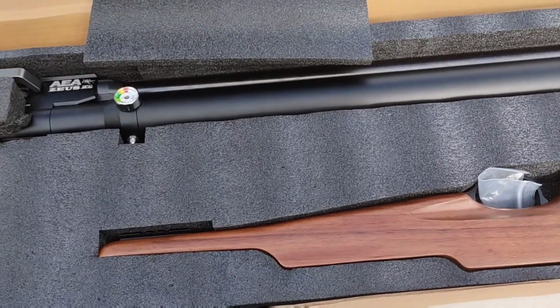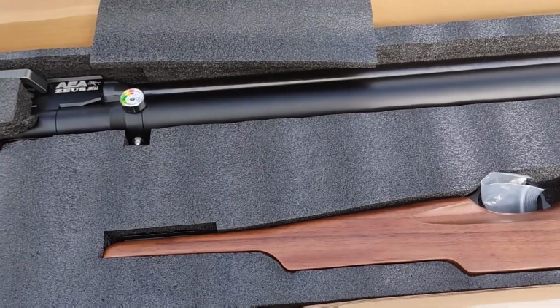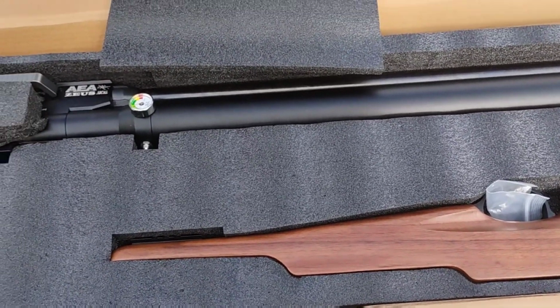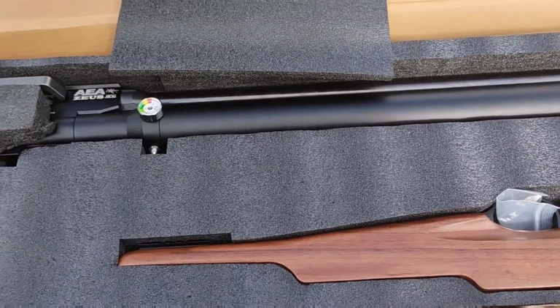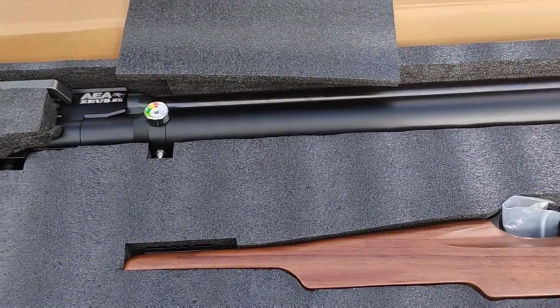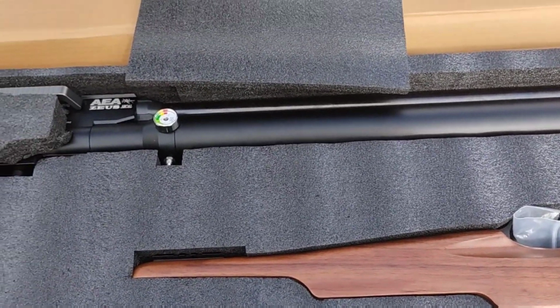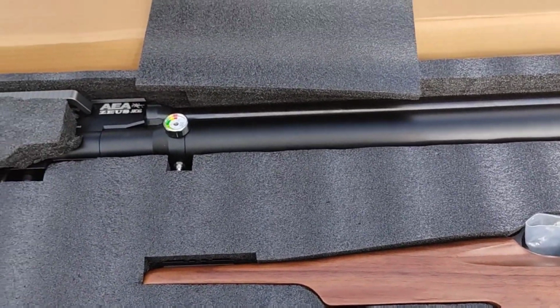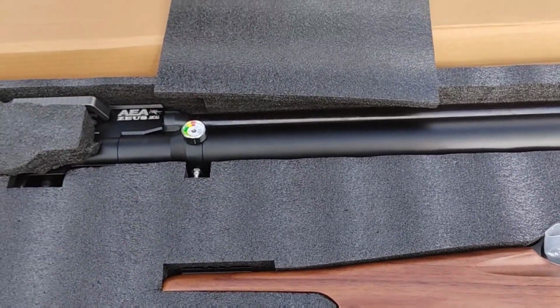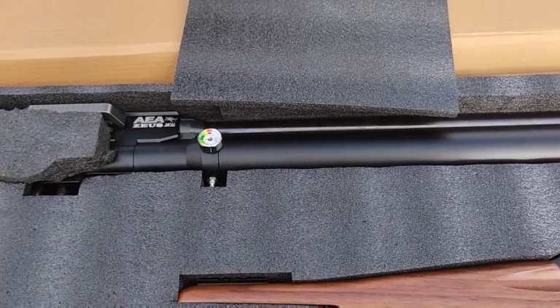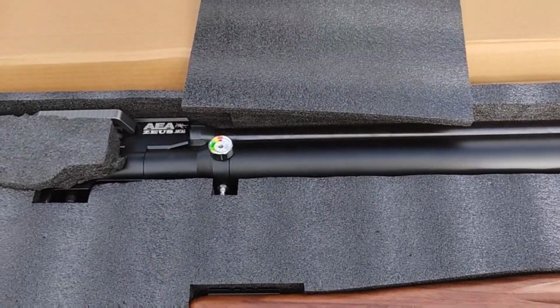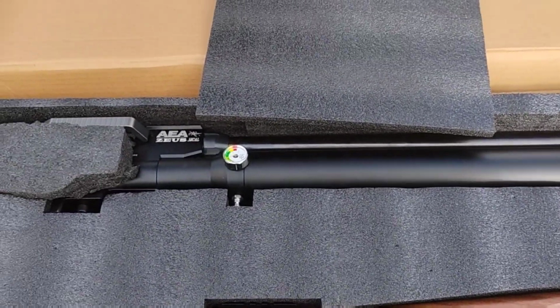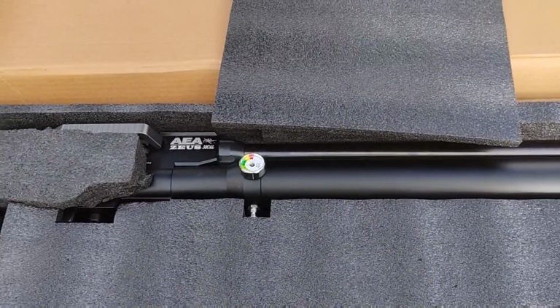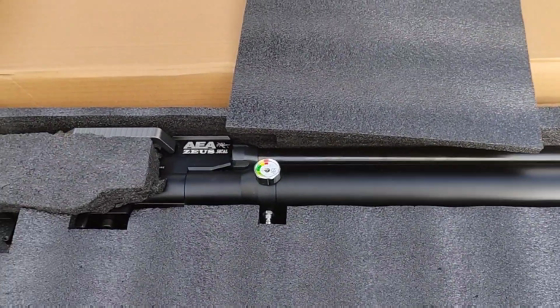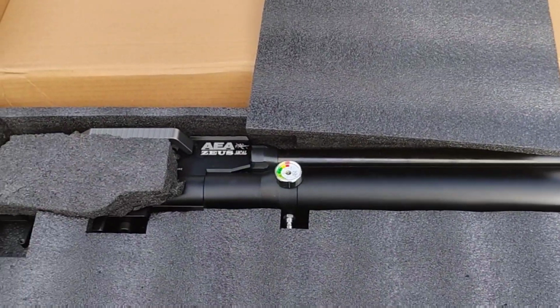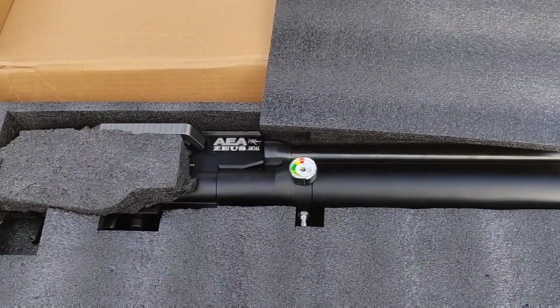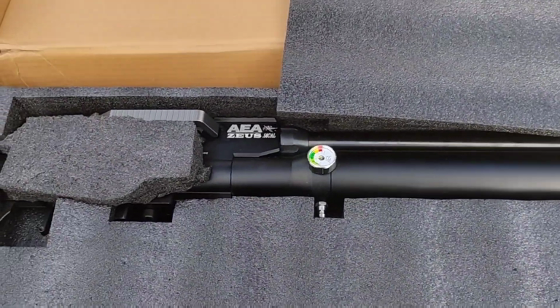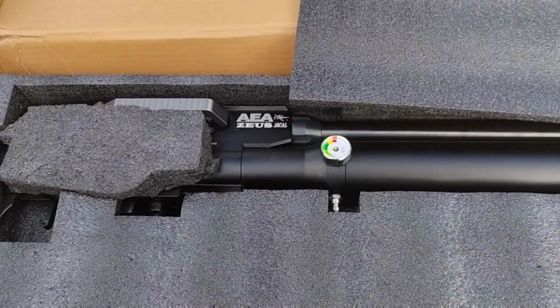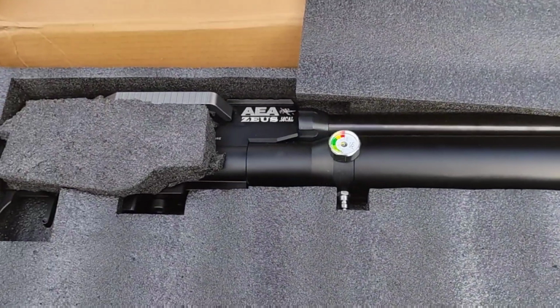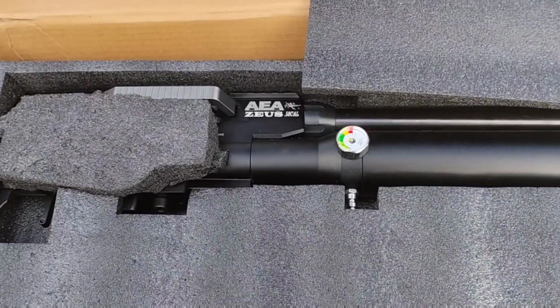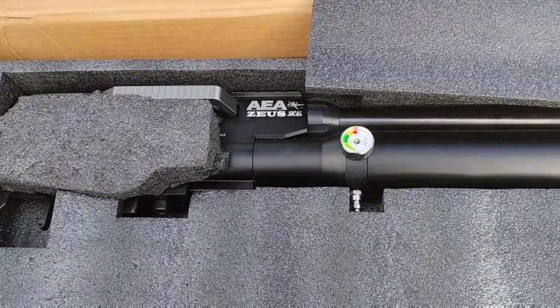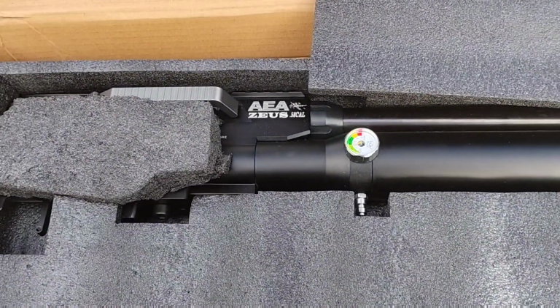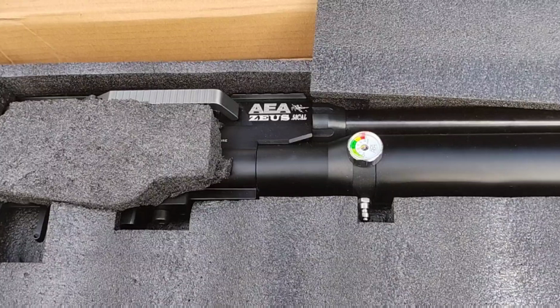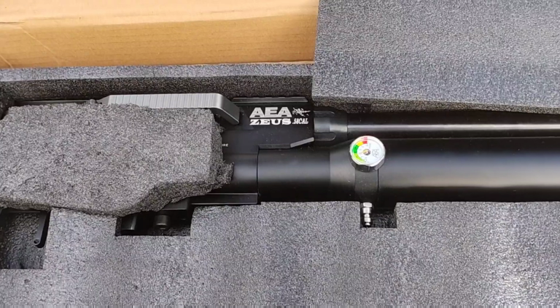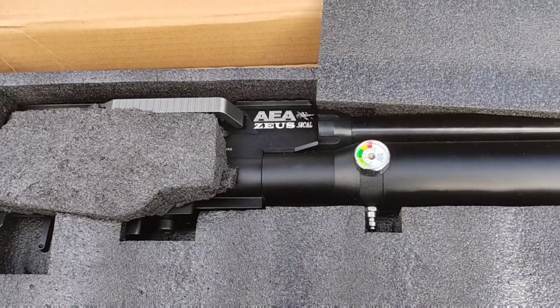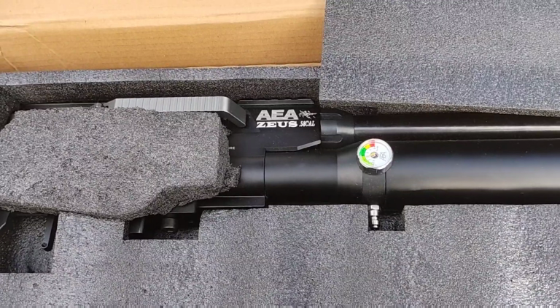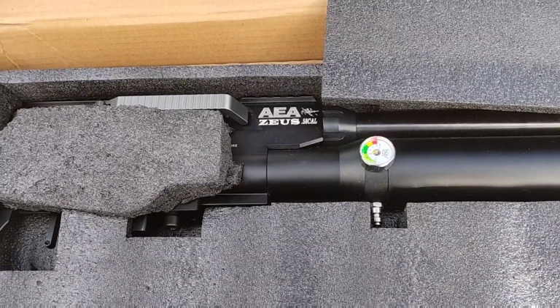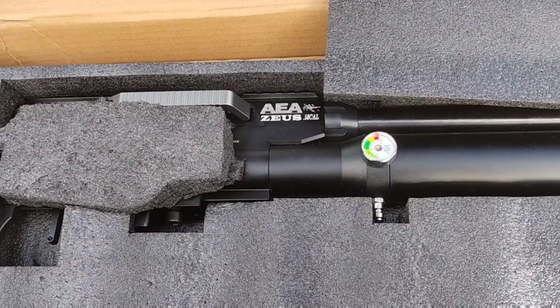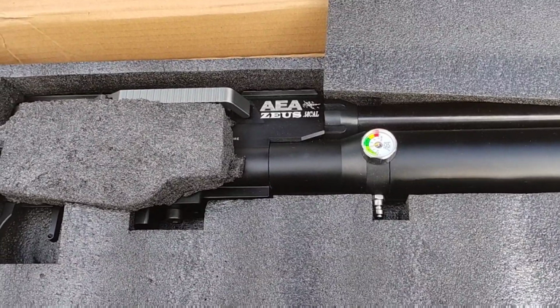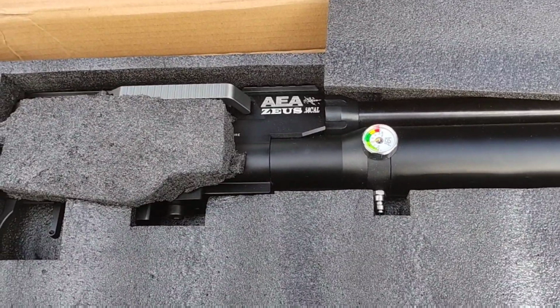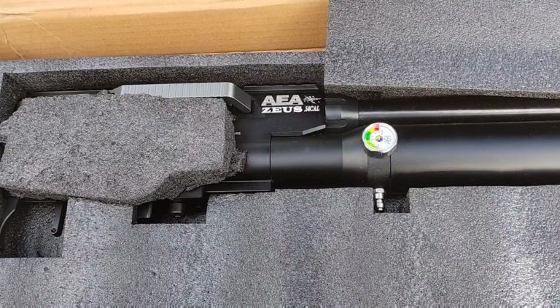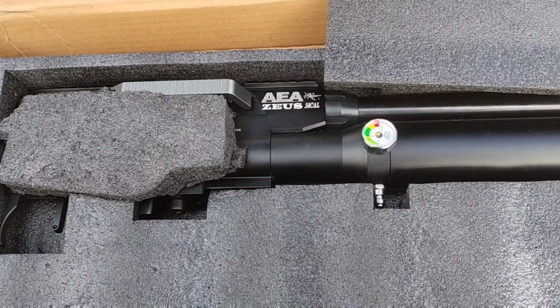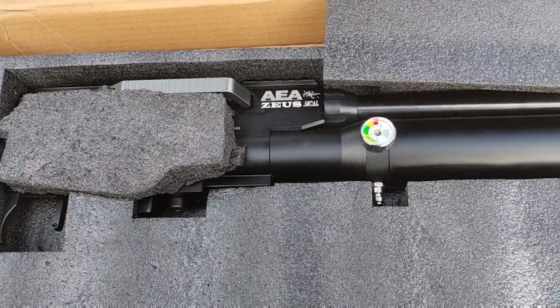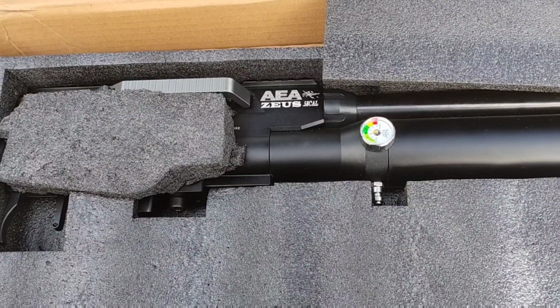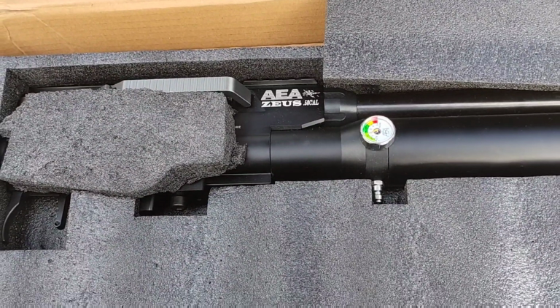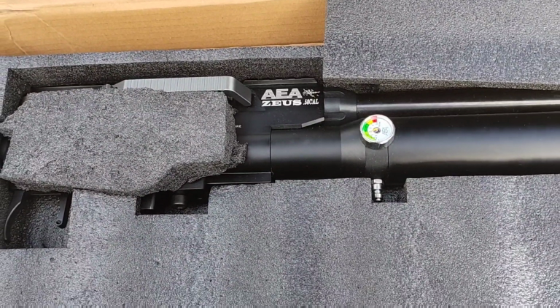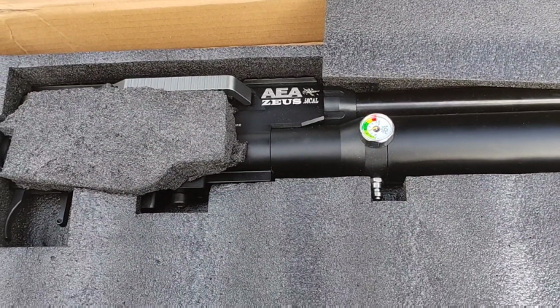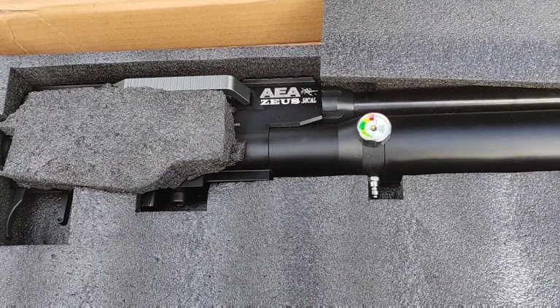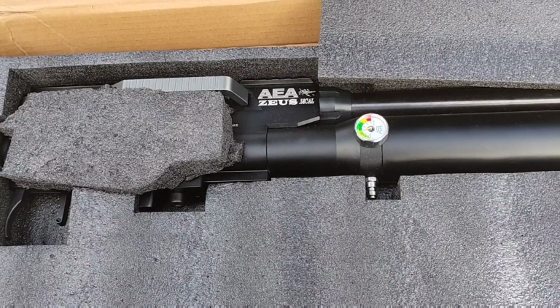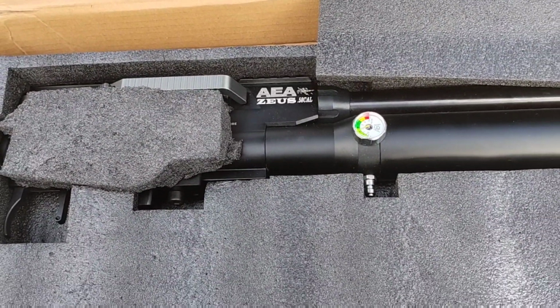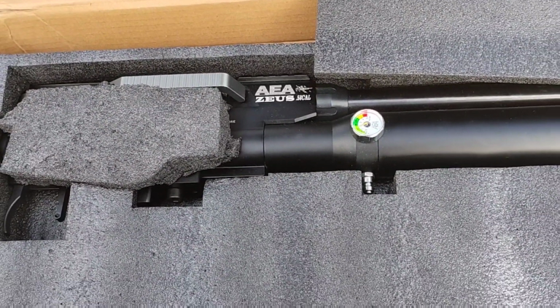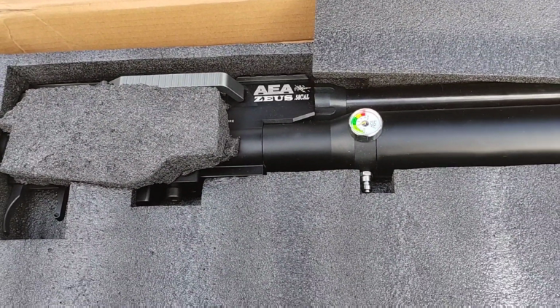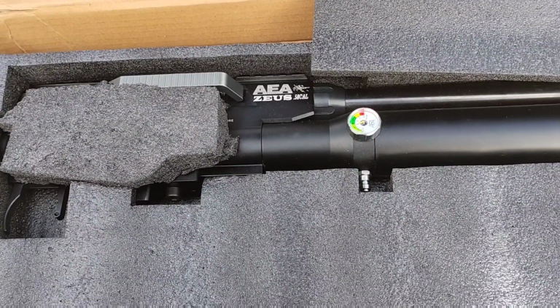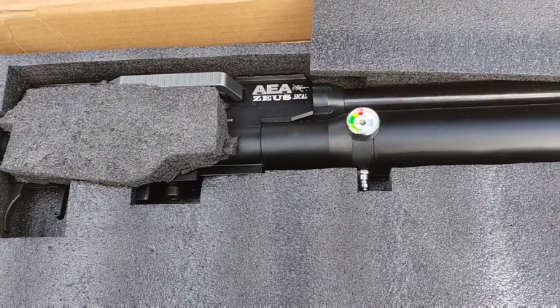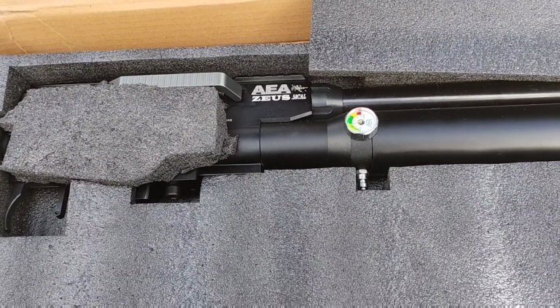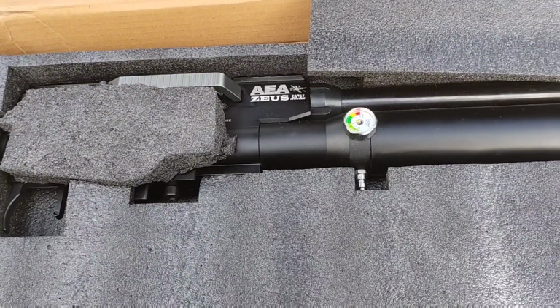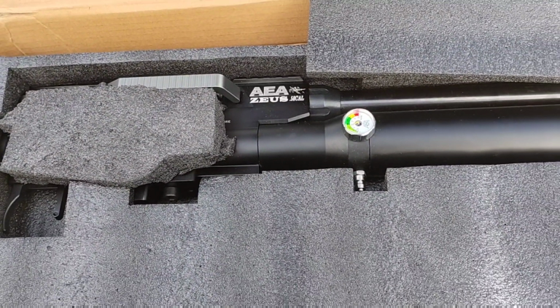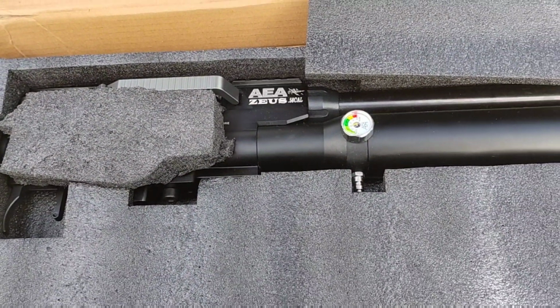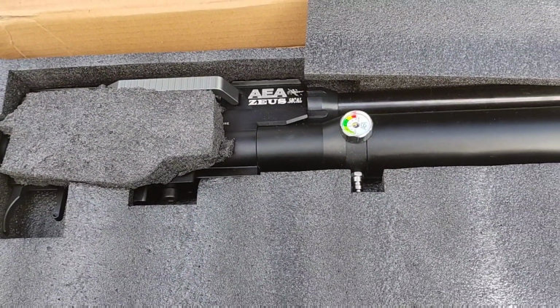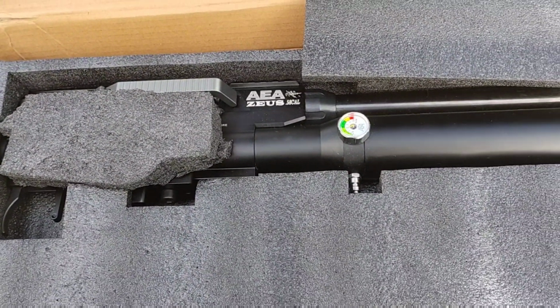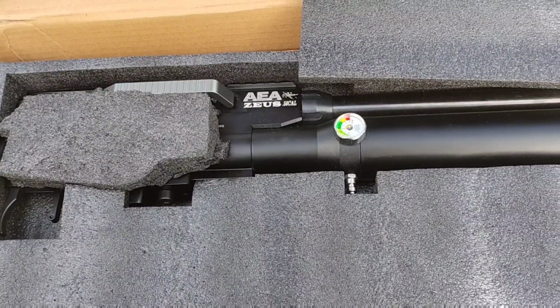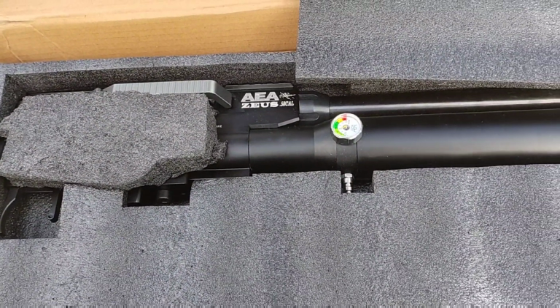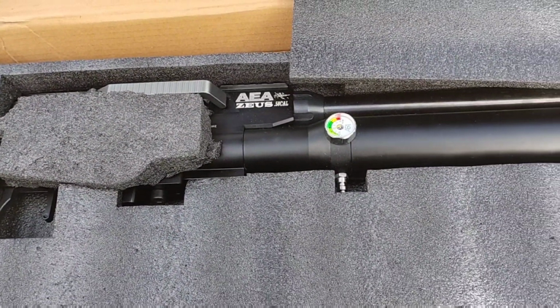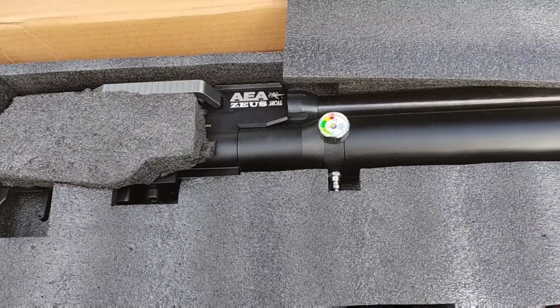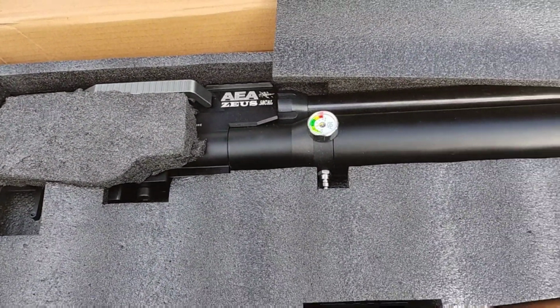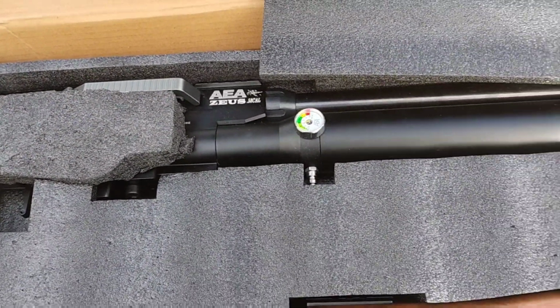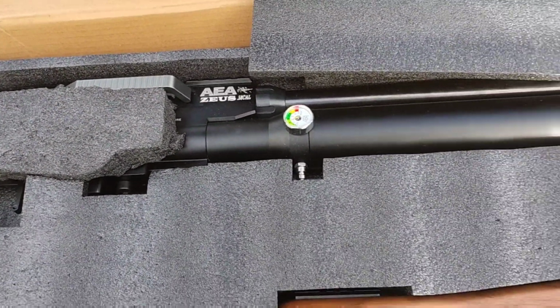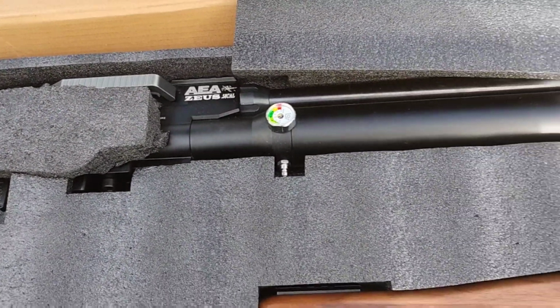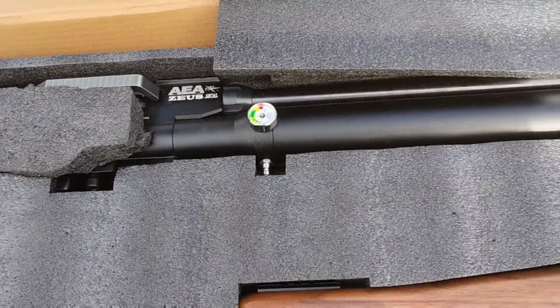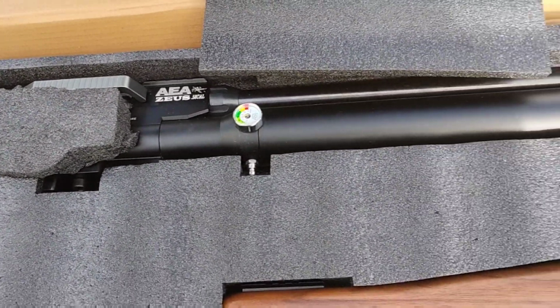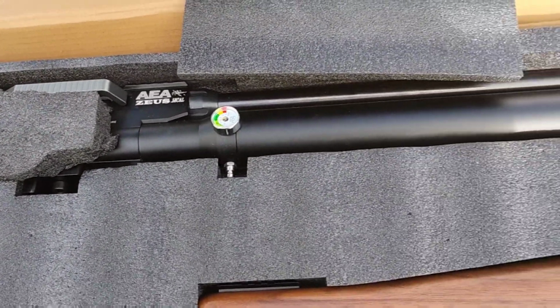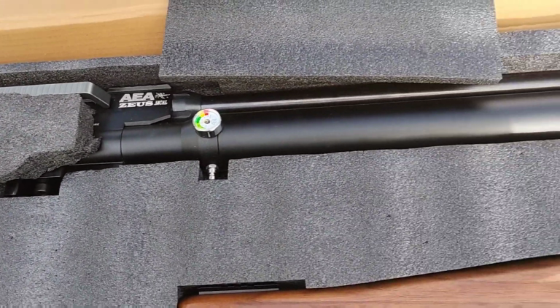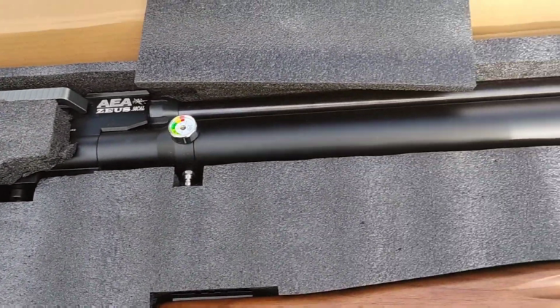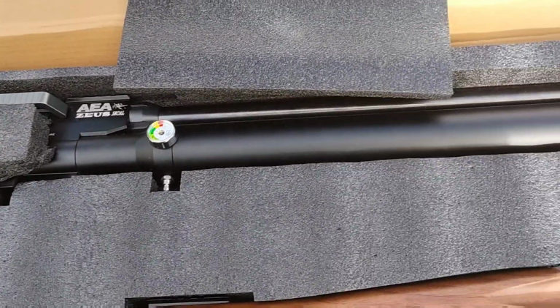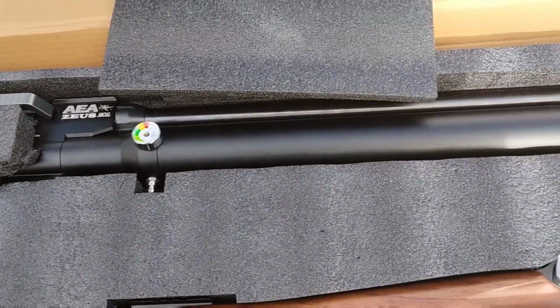But I will take it to a range where I can stretch it out to 300, 400, and 500 yards if I have to.